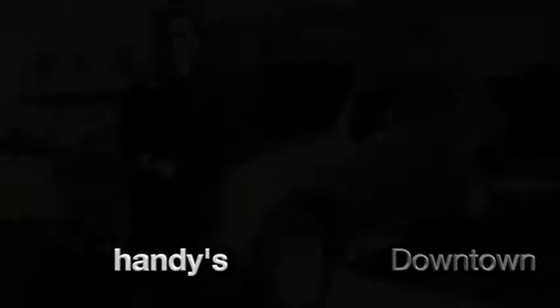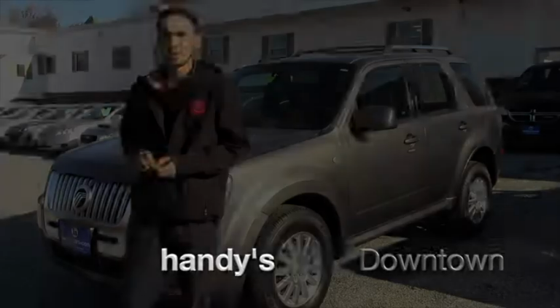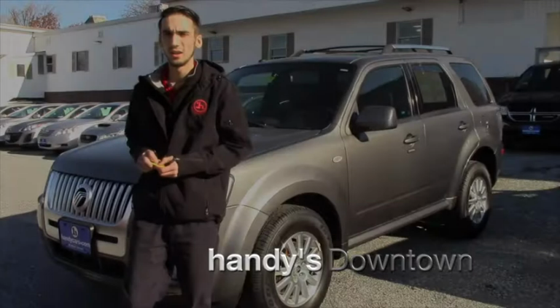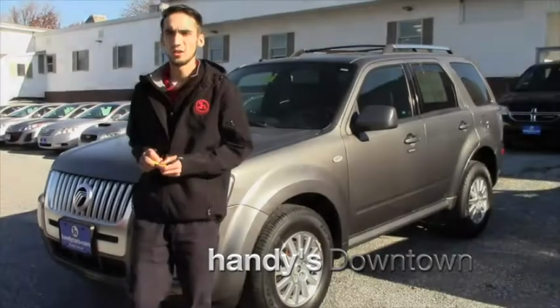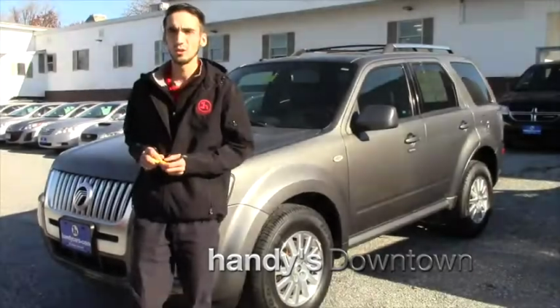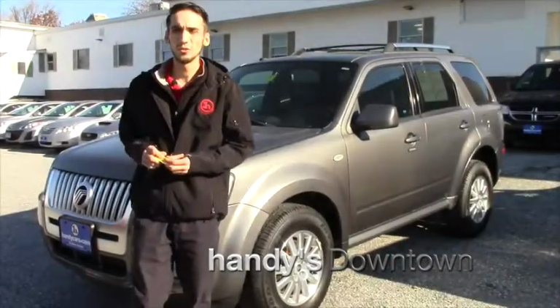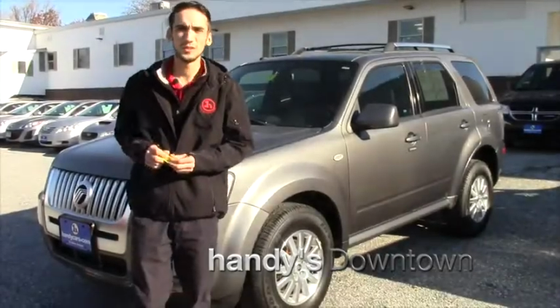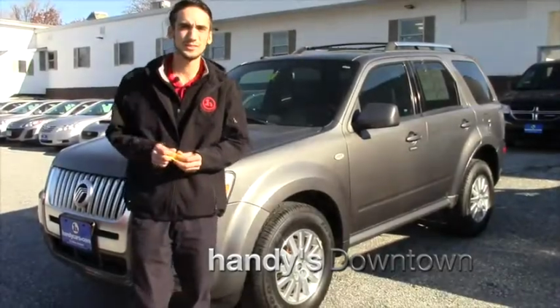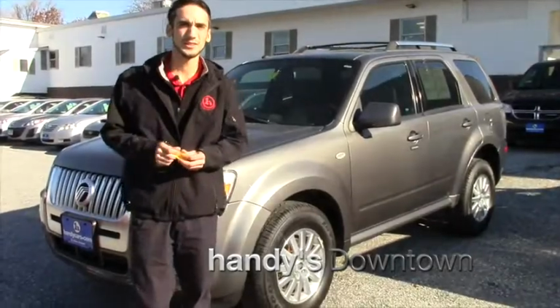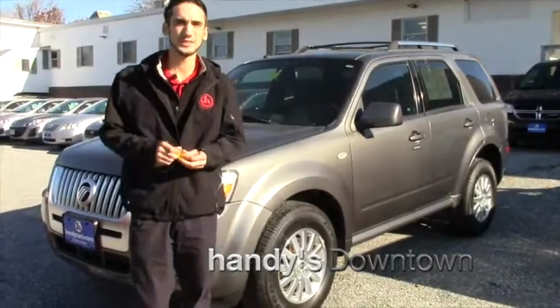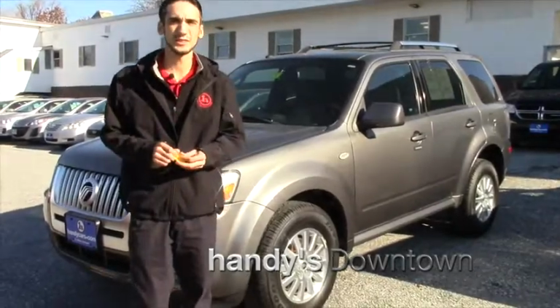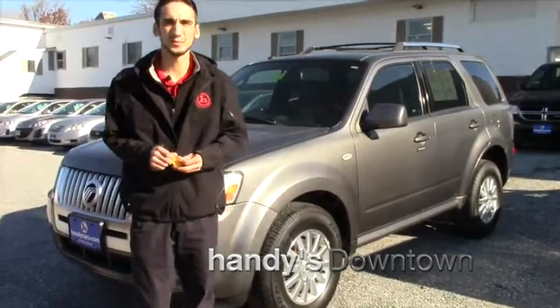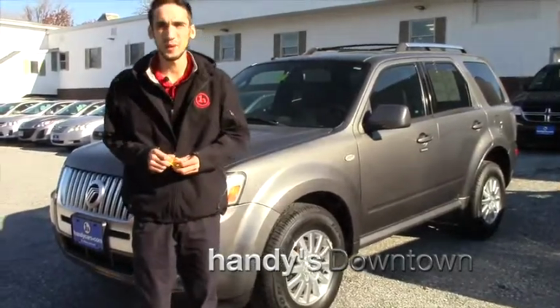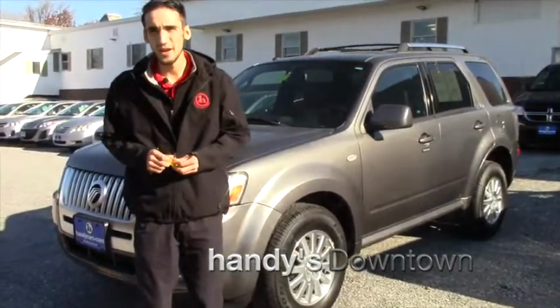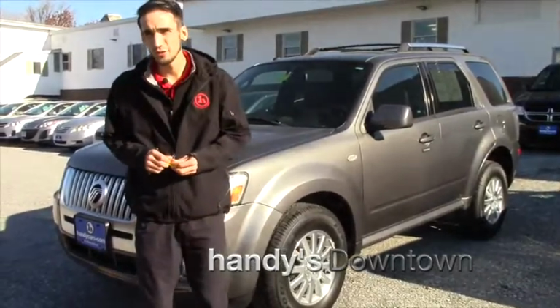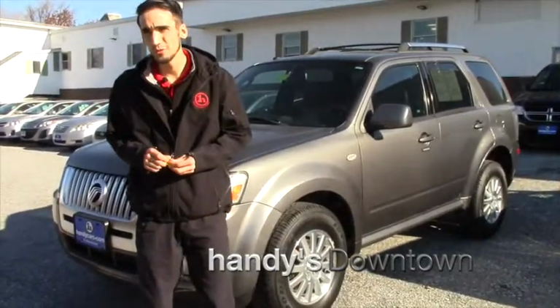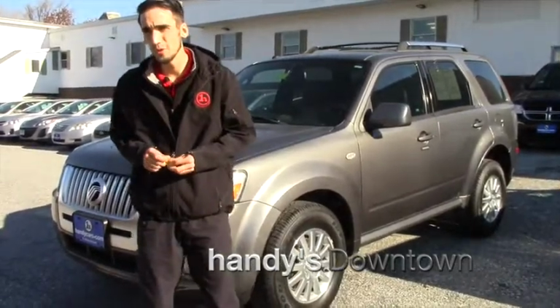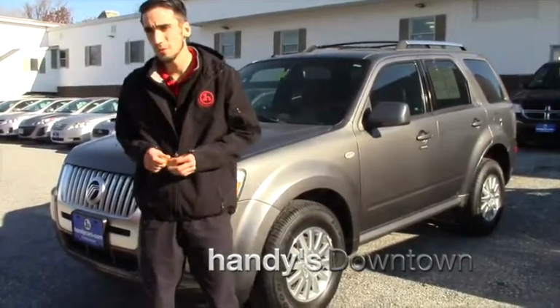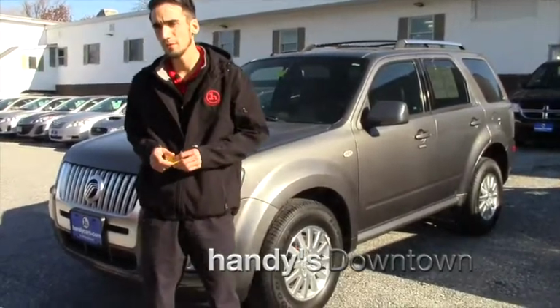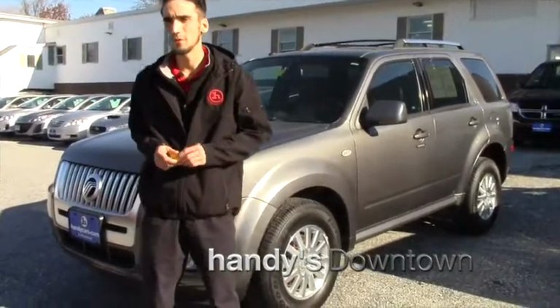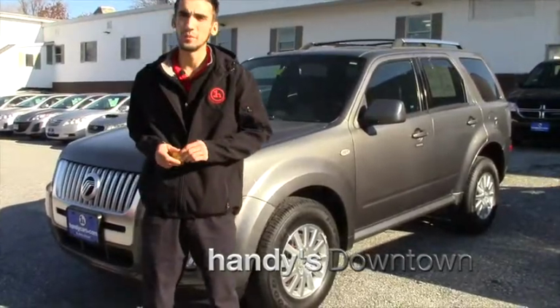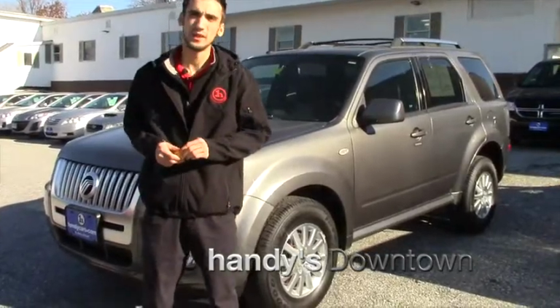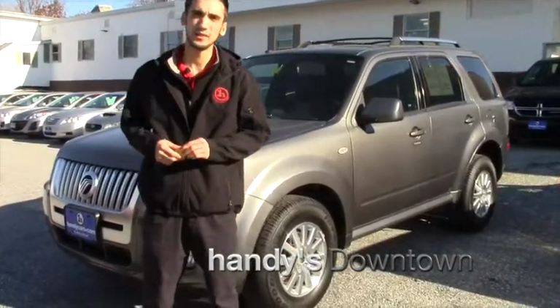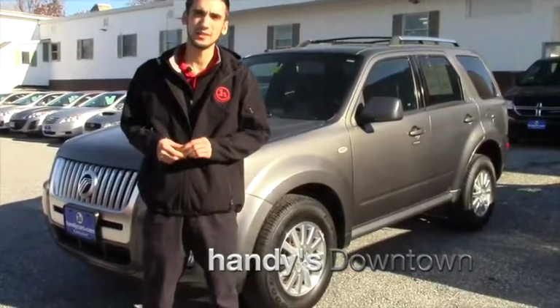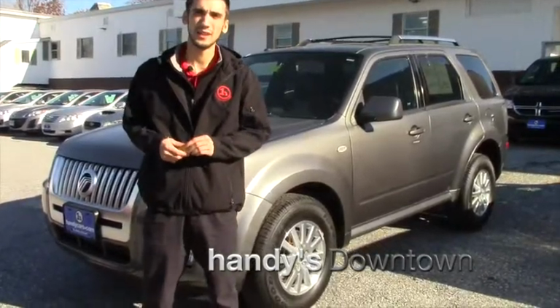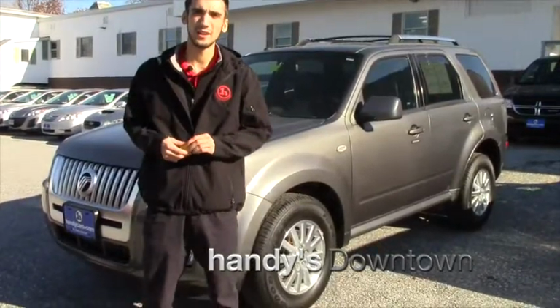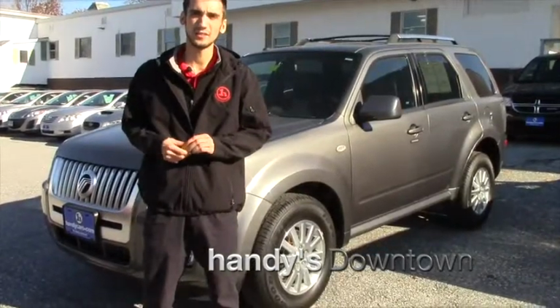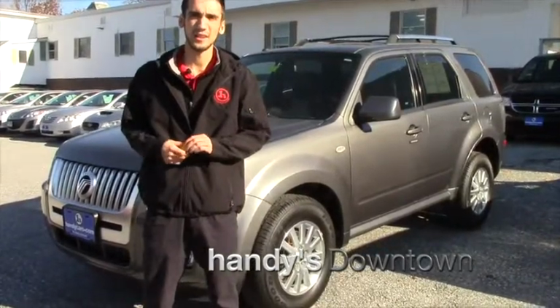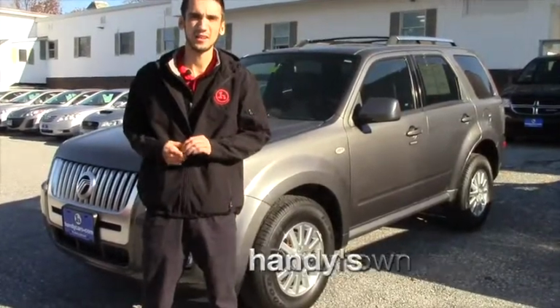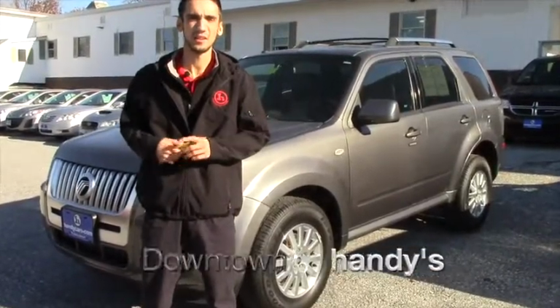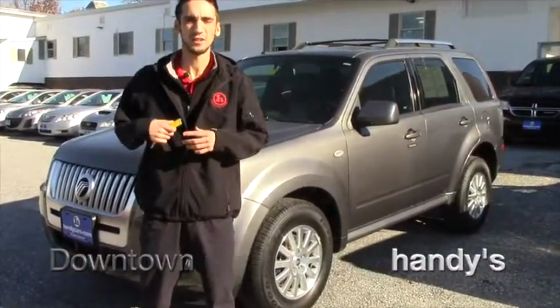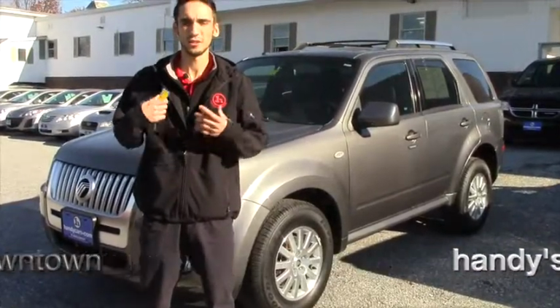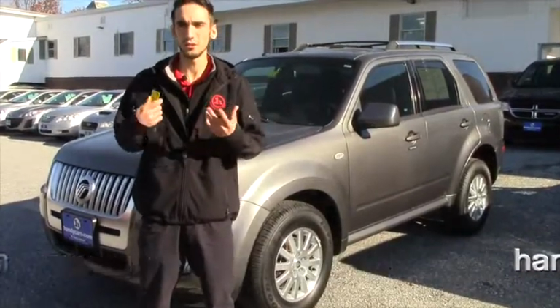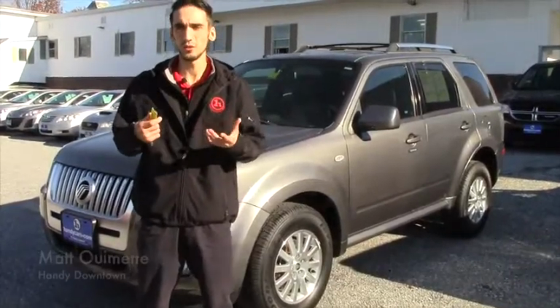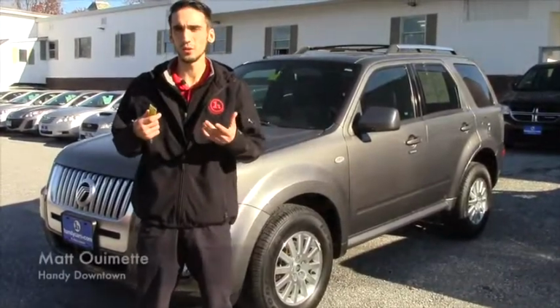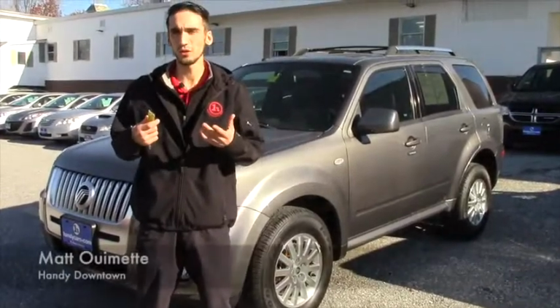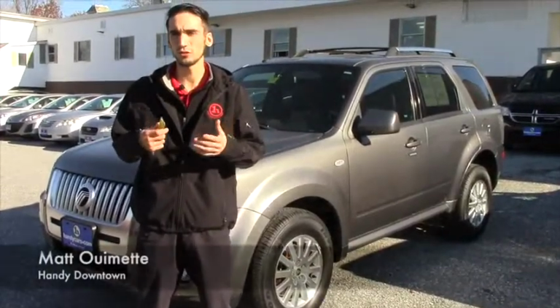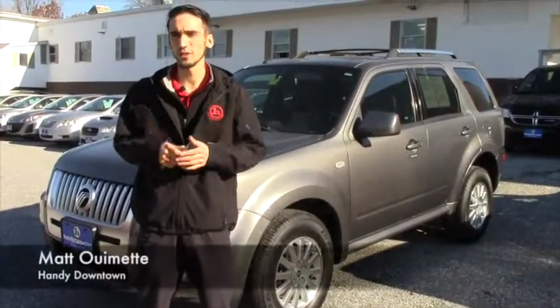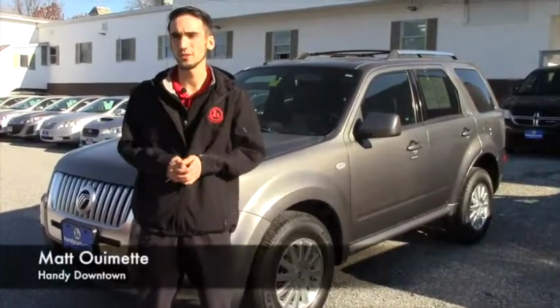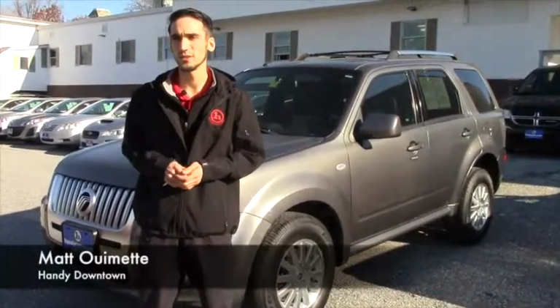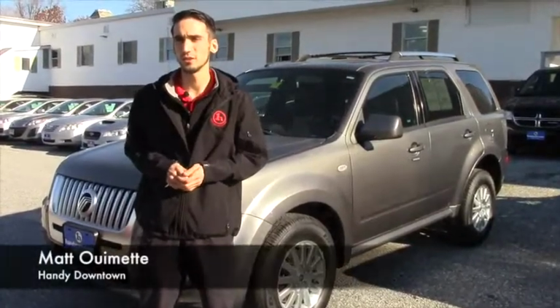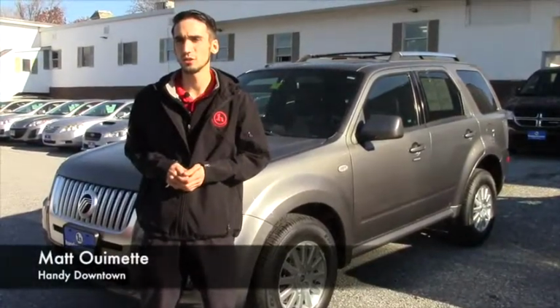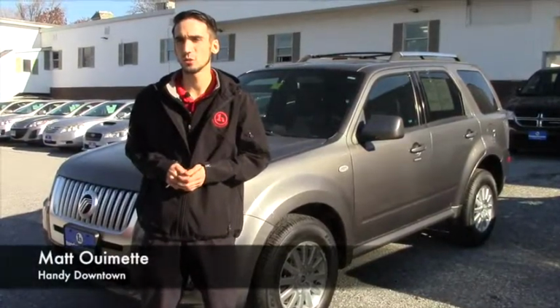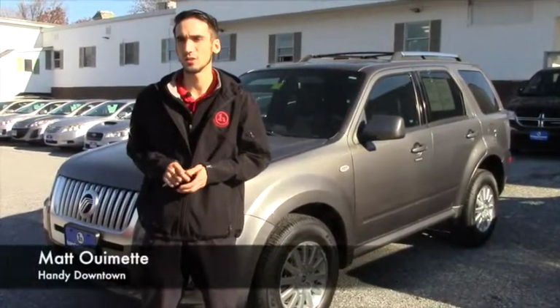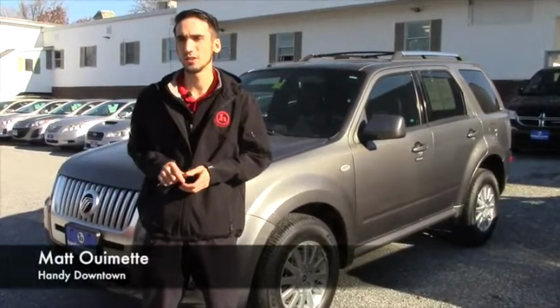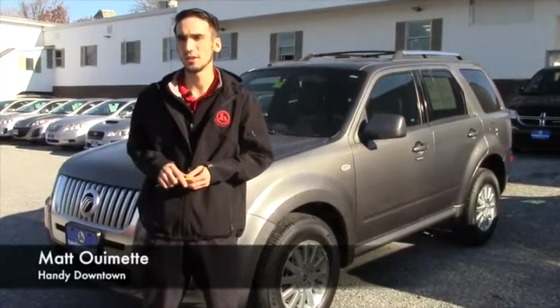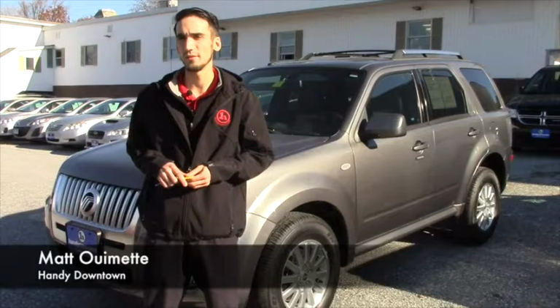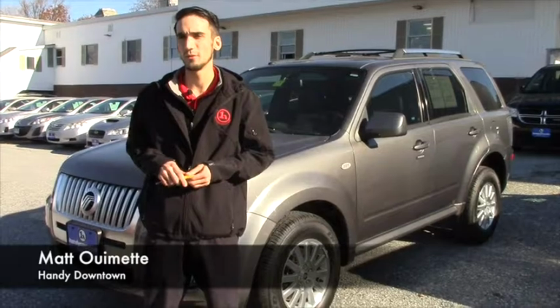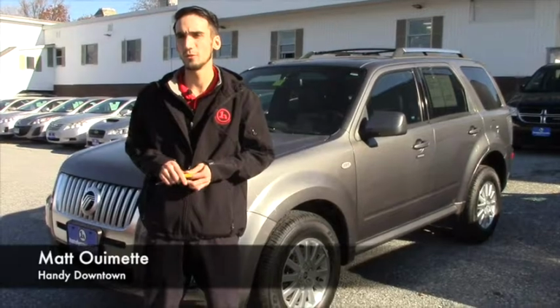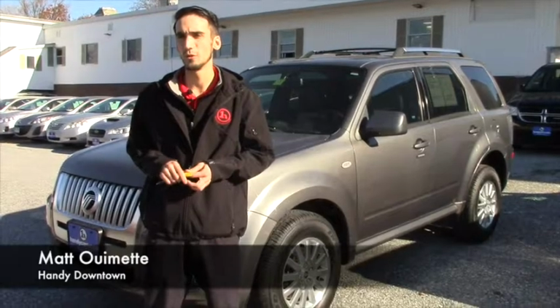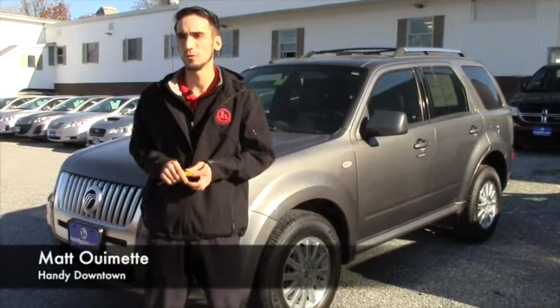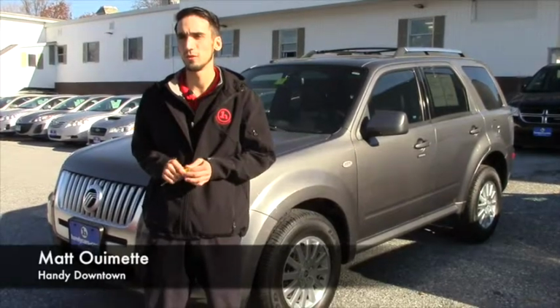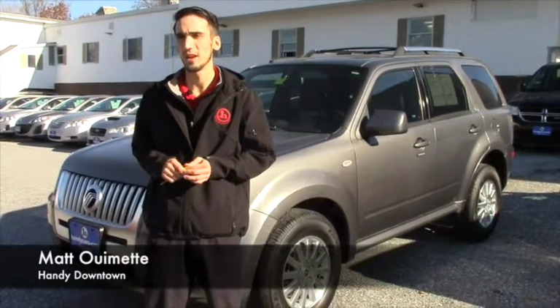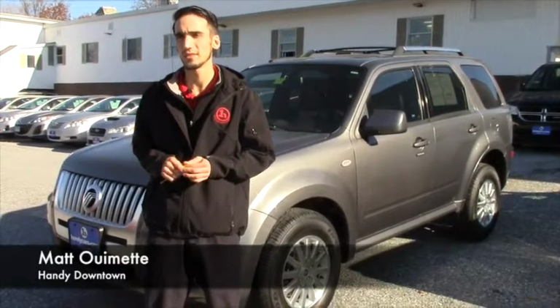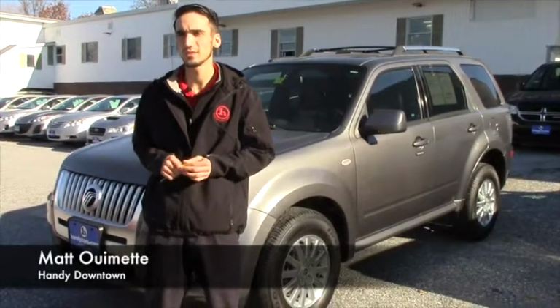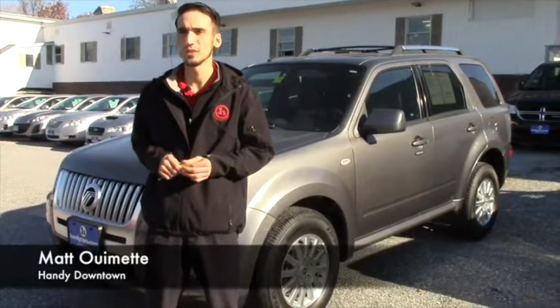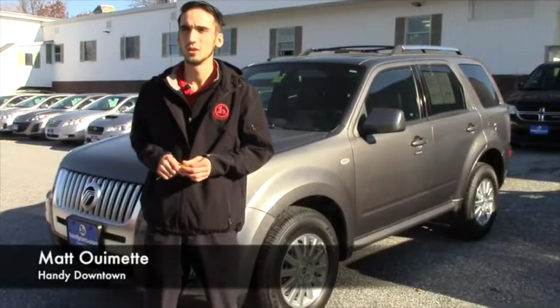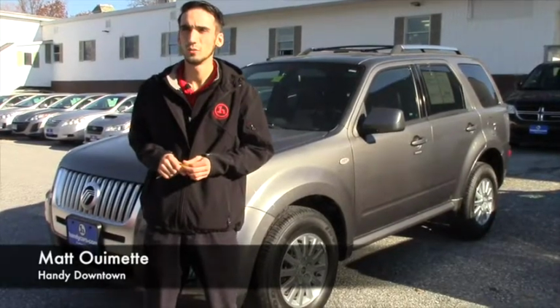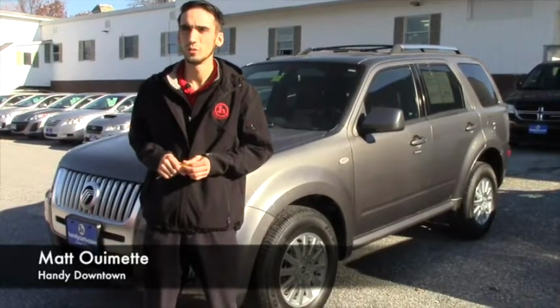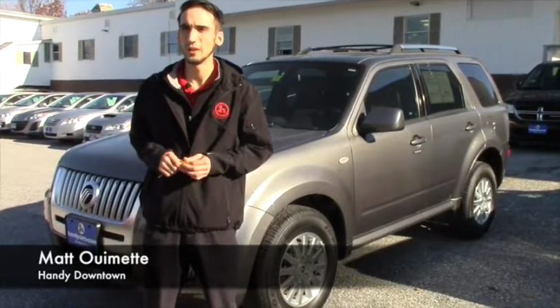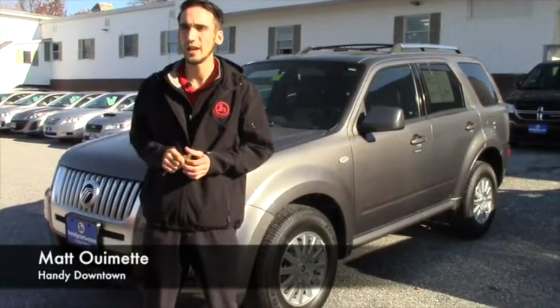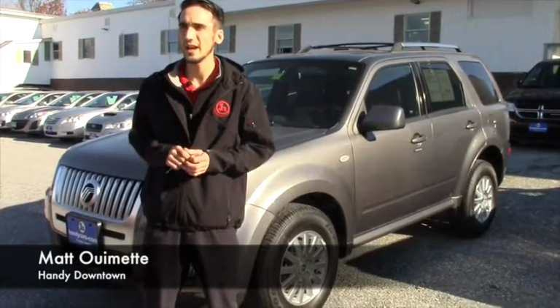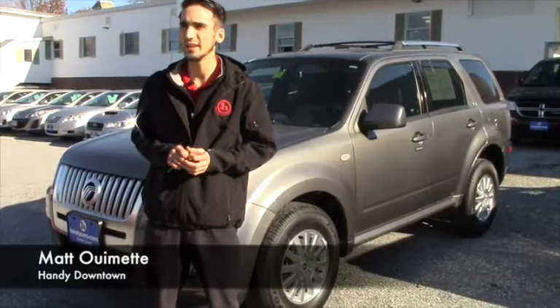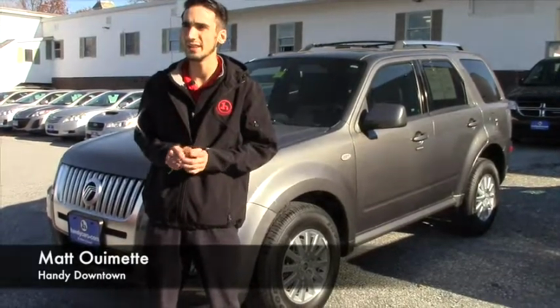Hello Lindsey, this is Matthew Wiemann from Handy Downtown. I know you're interested in the 2011 Ford Flex we had.